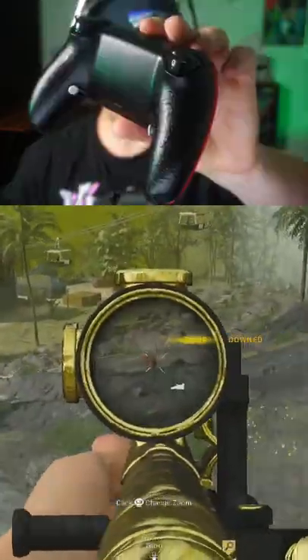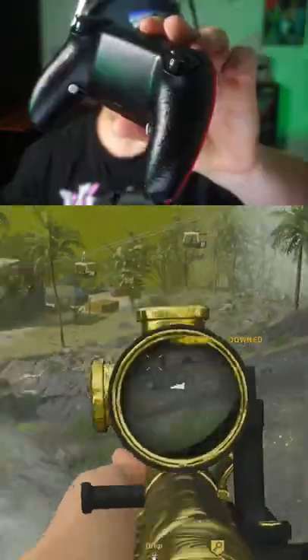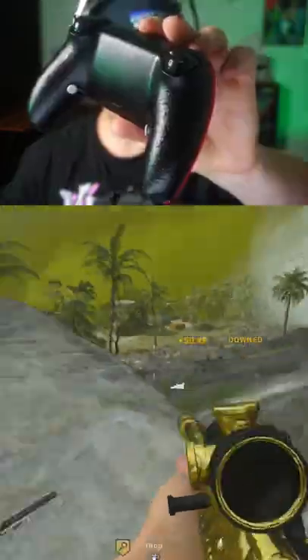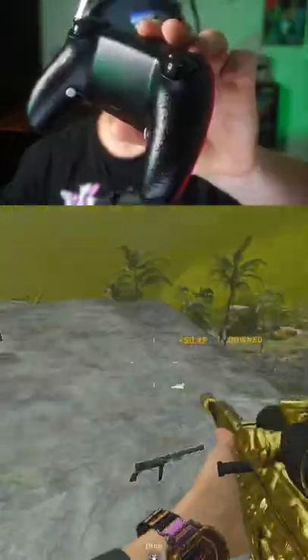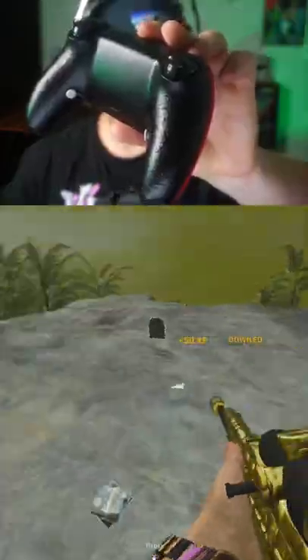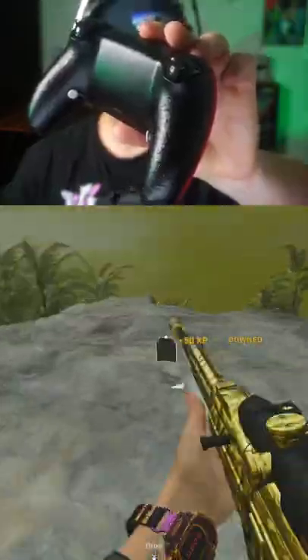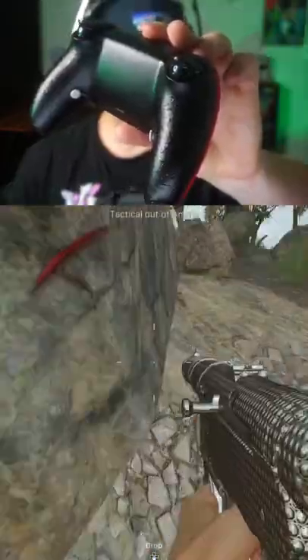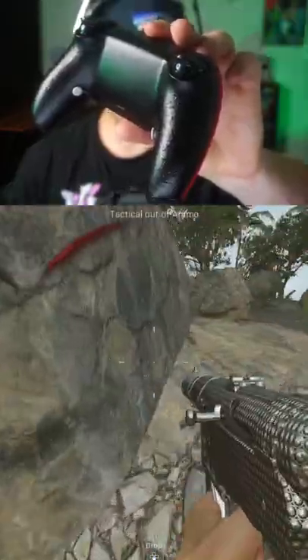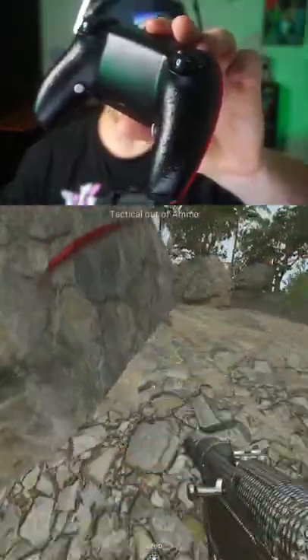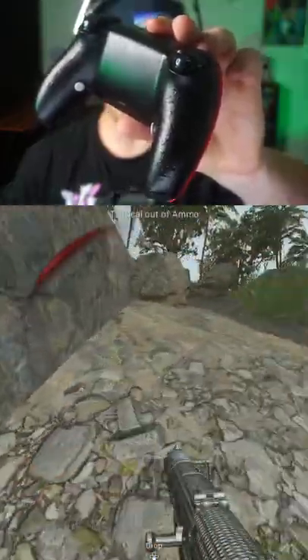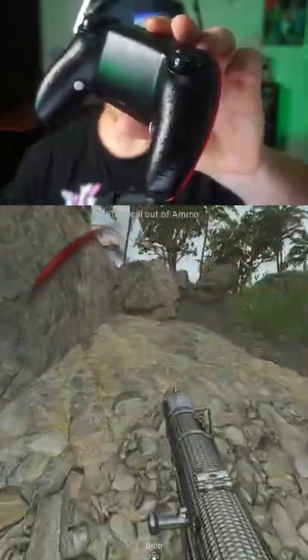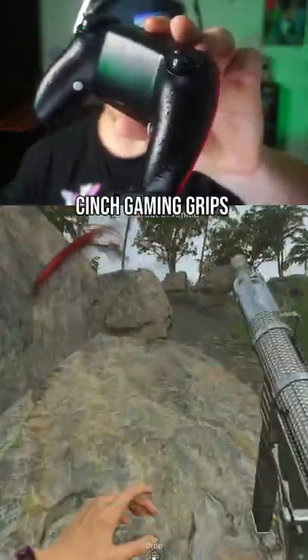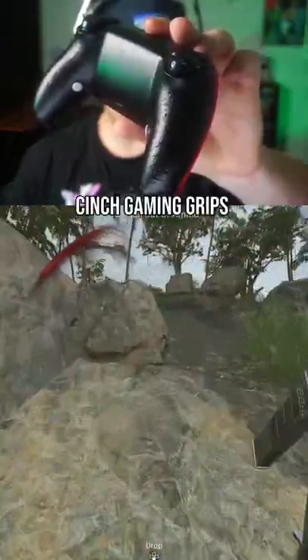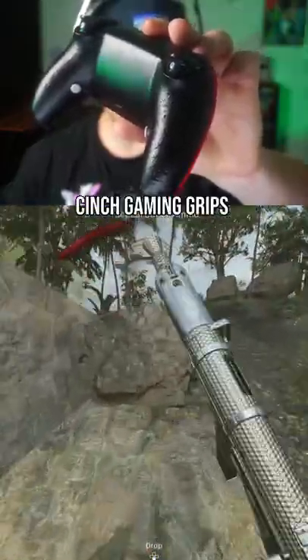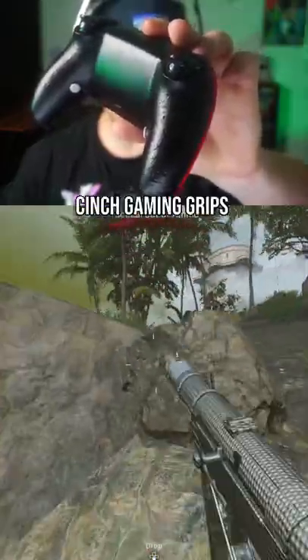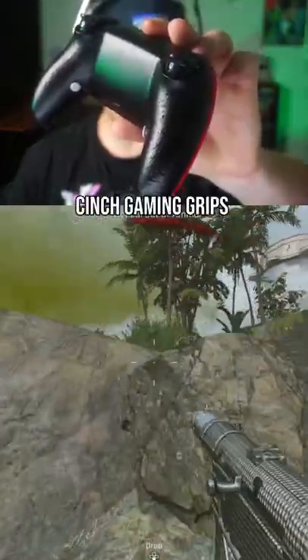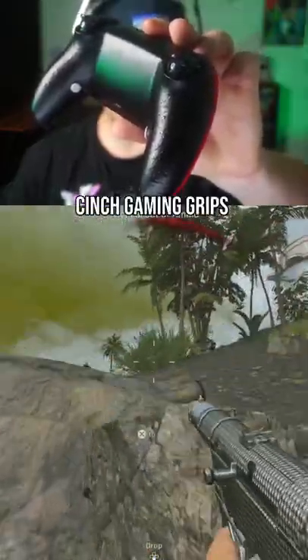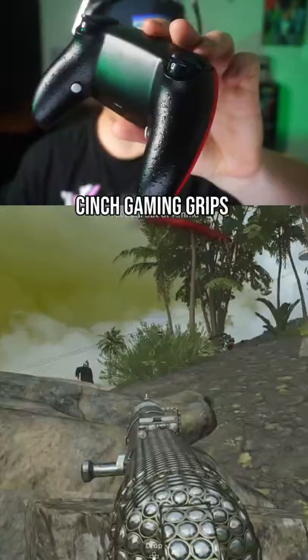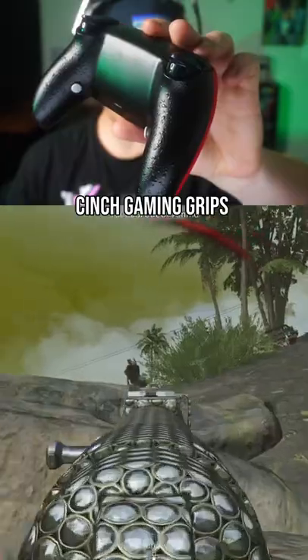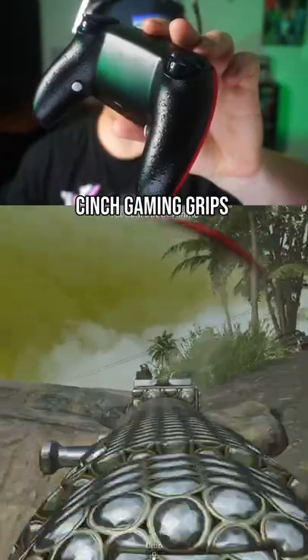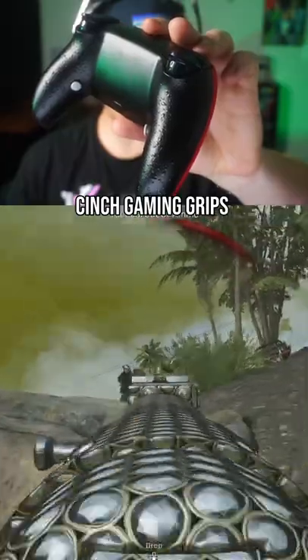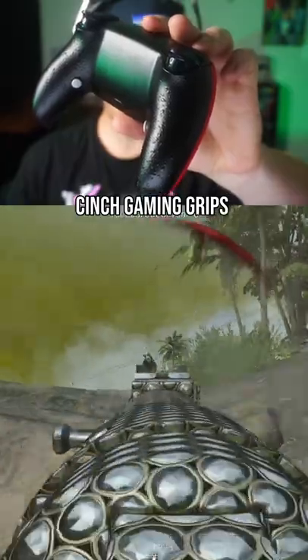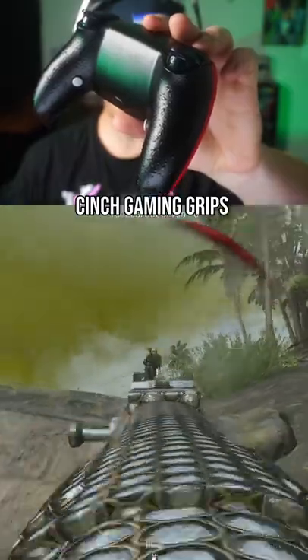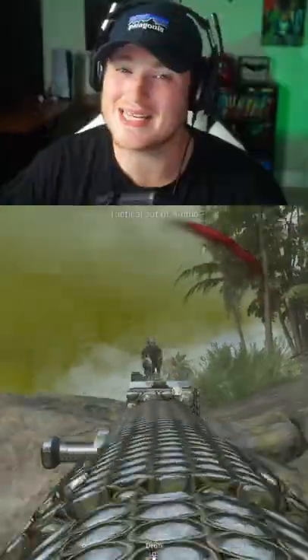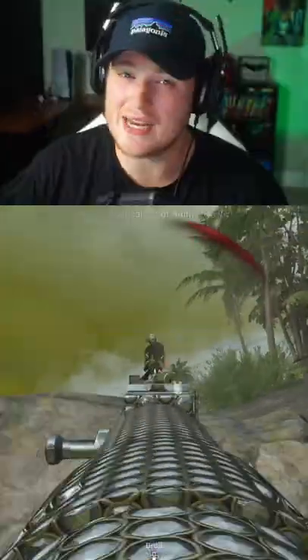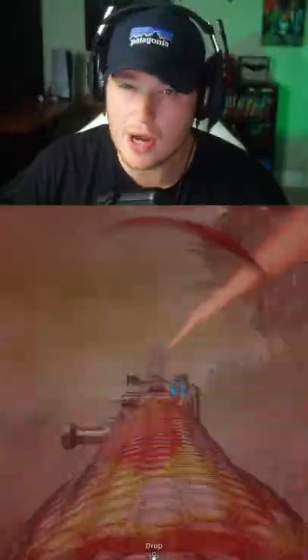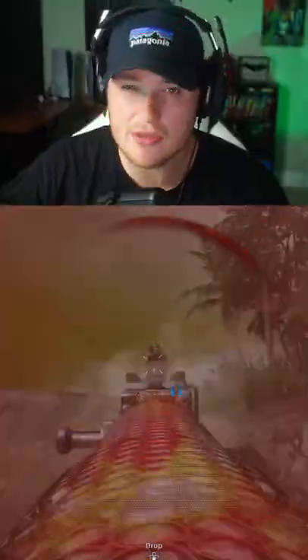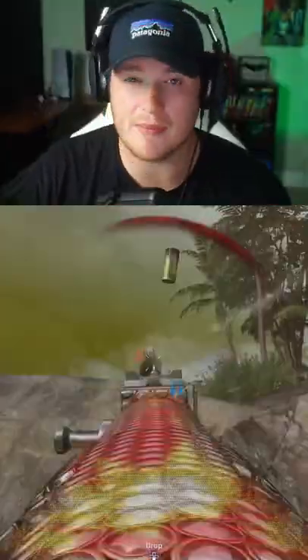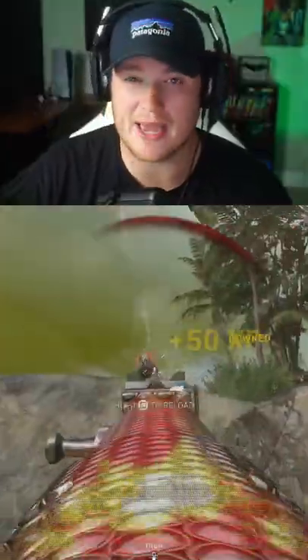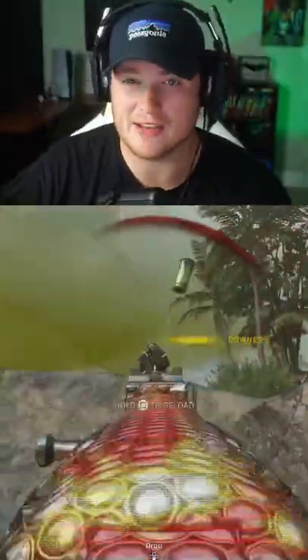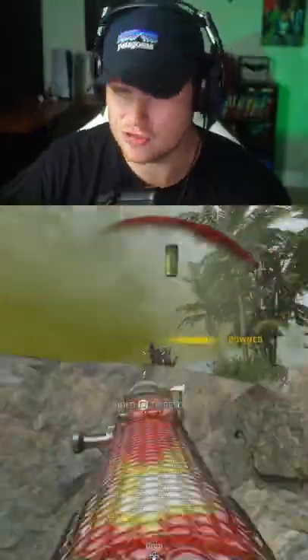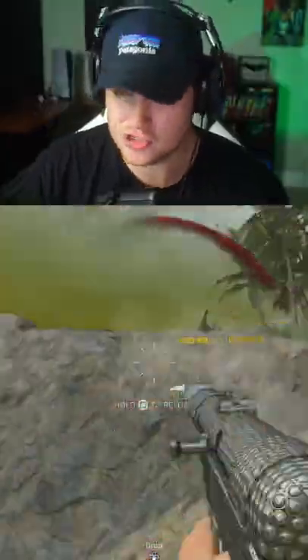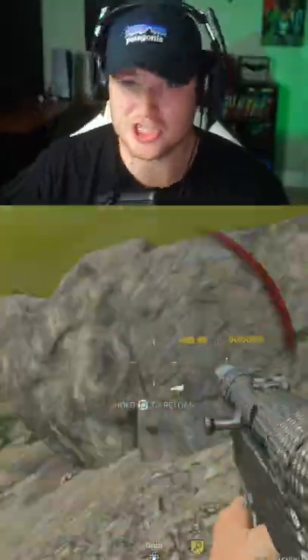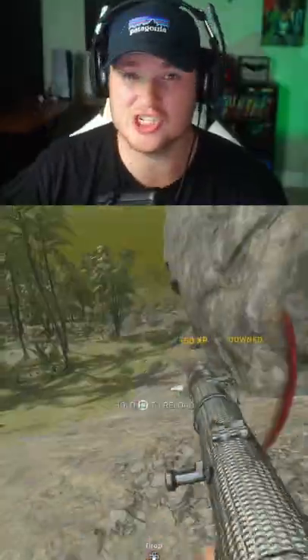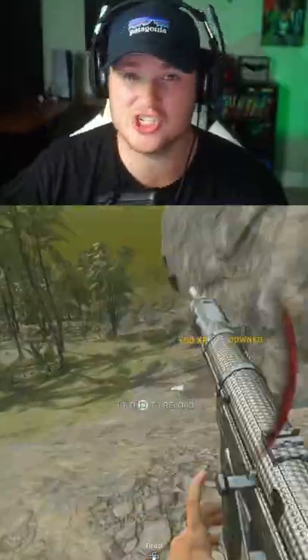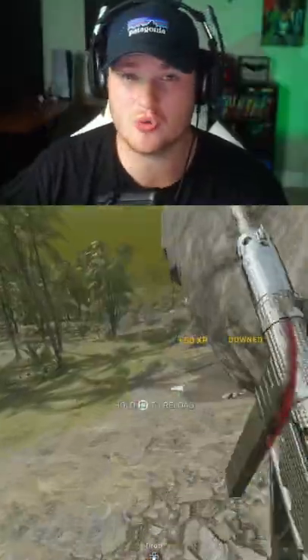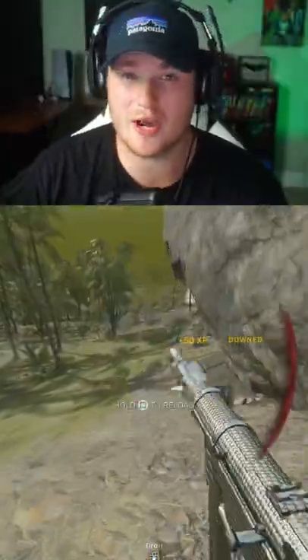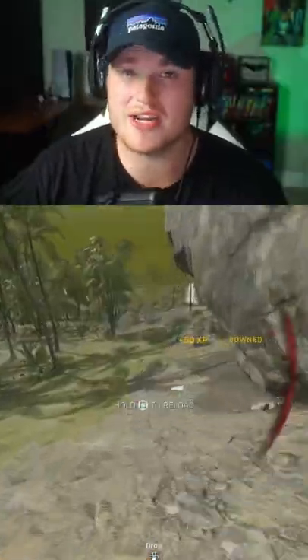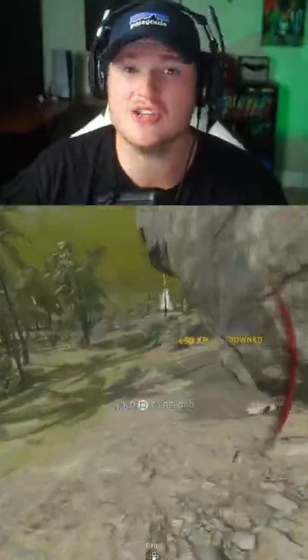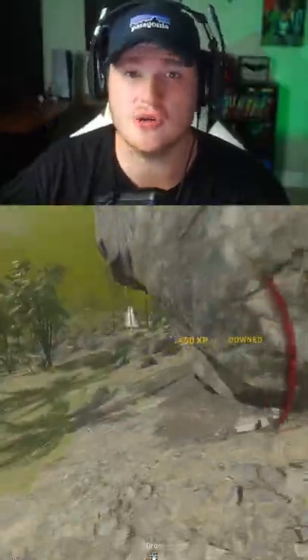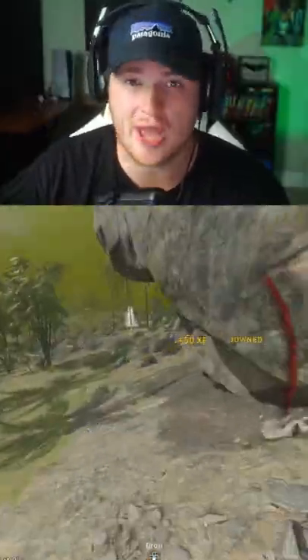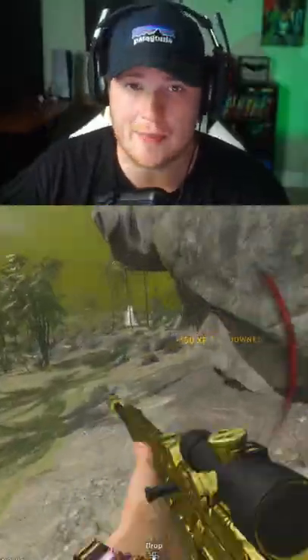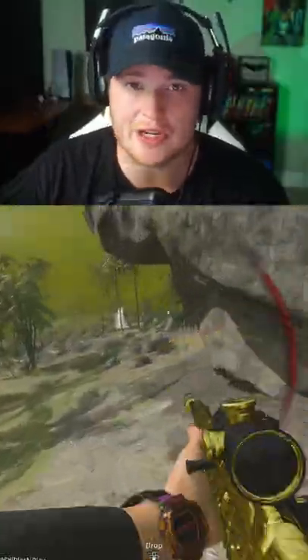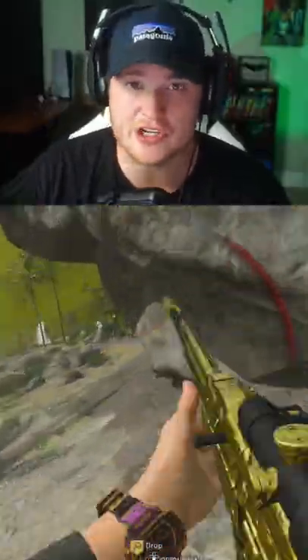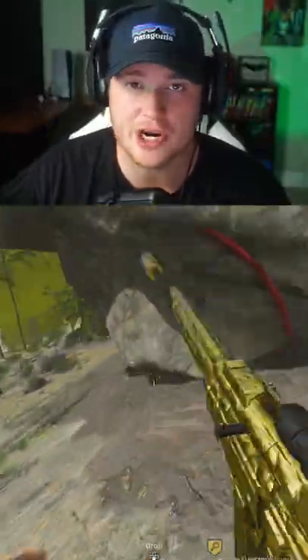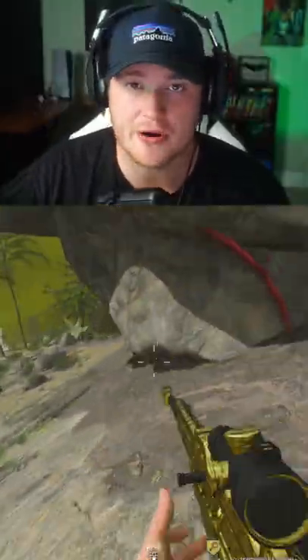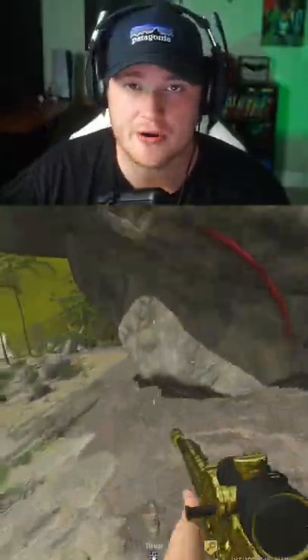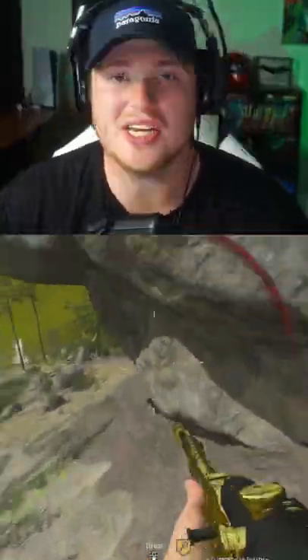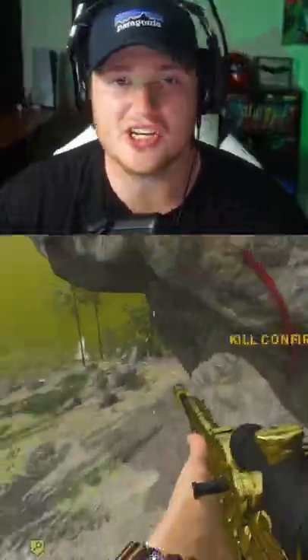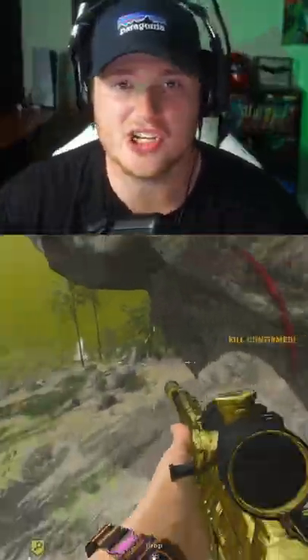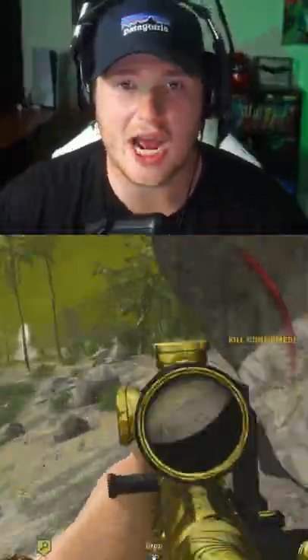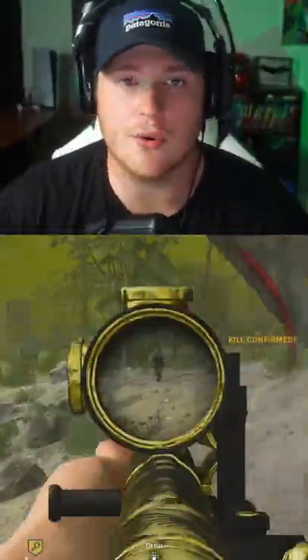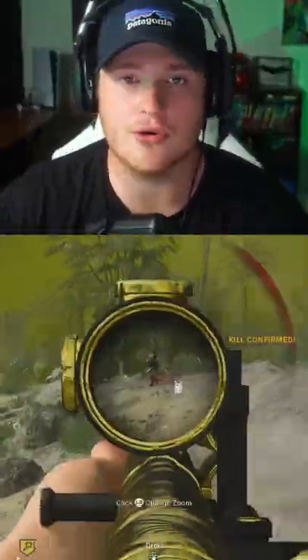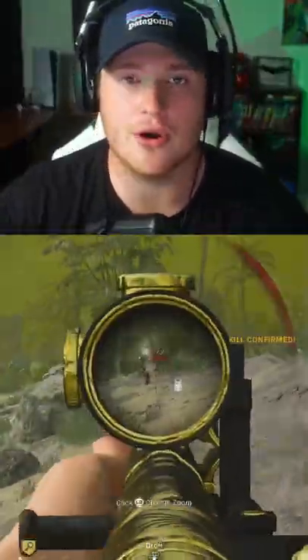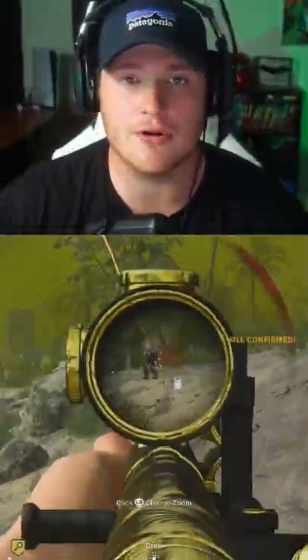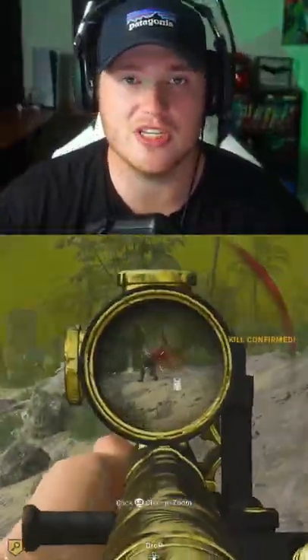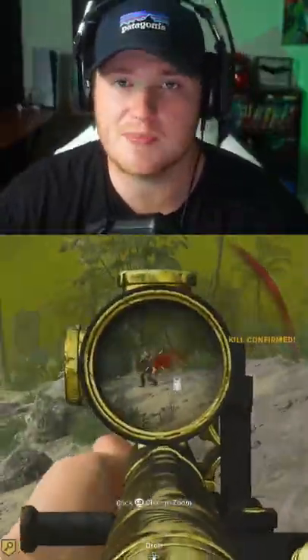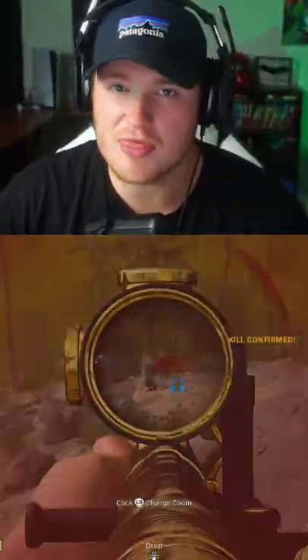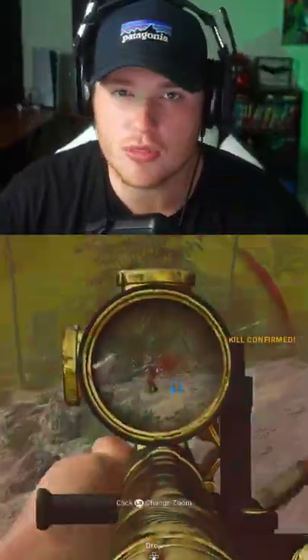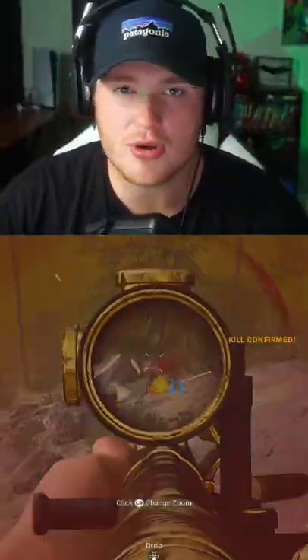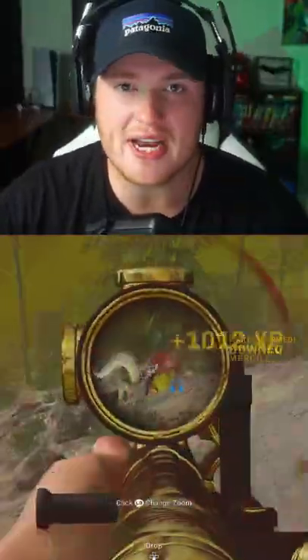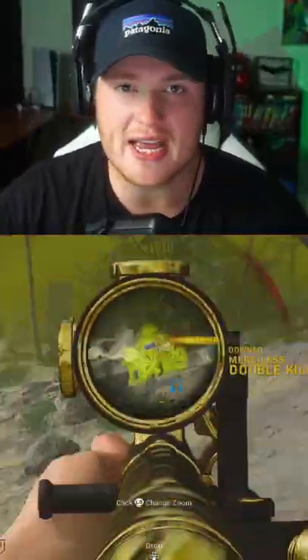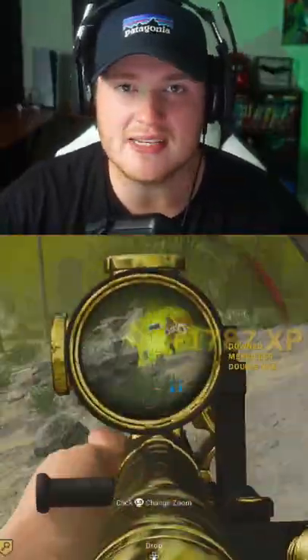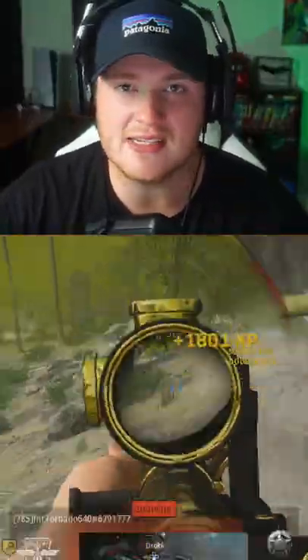We also have the Cinch Gaming grips, because I know them hands are just as sweaty as your gaming chair. Go take a shower, nerd. It's been three days.